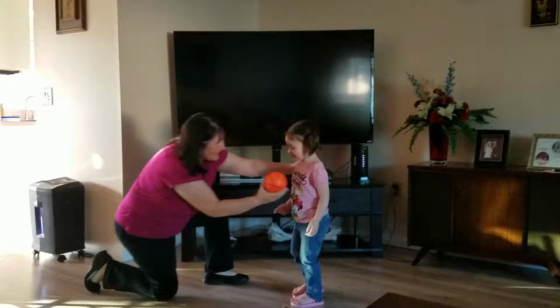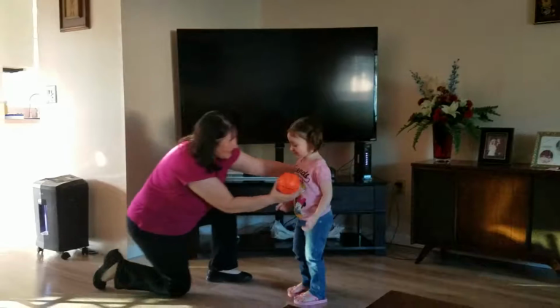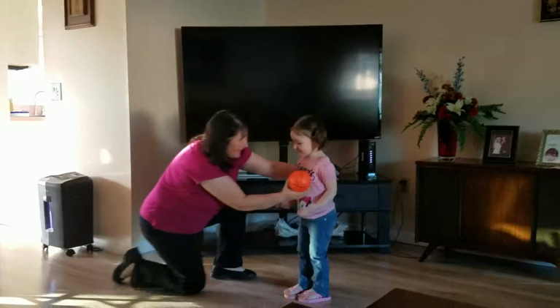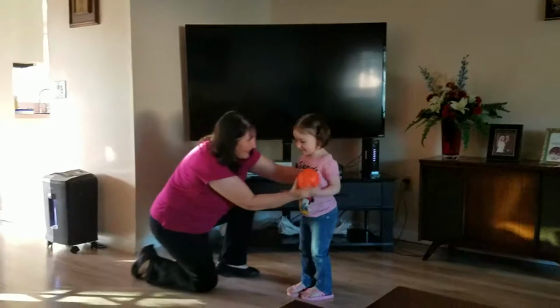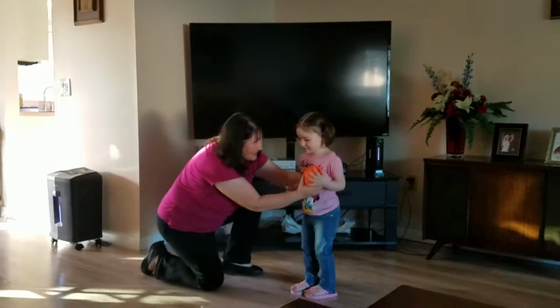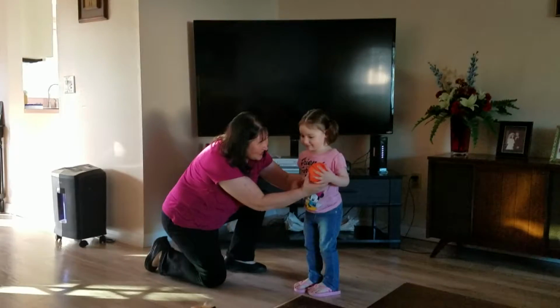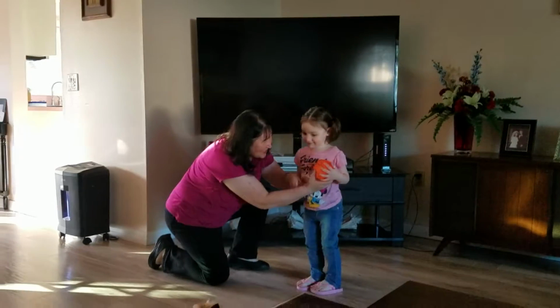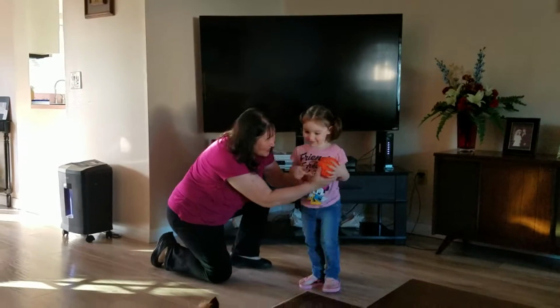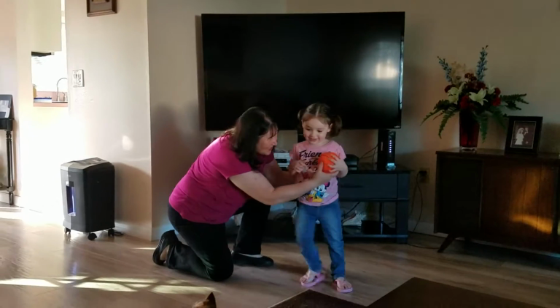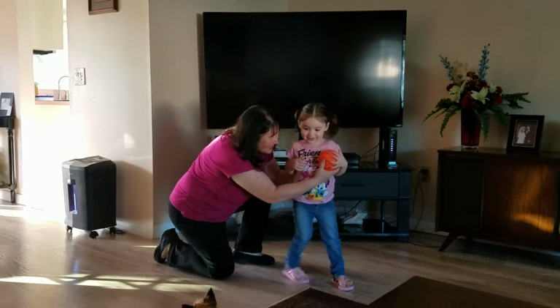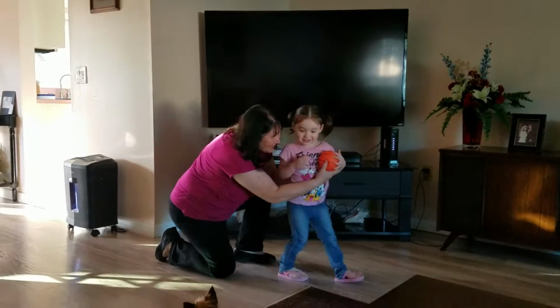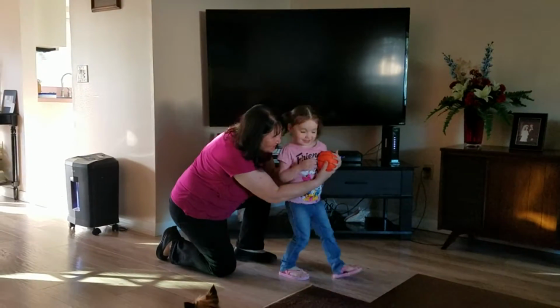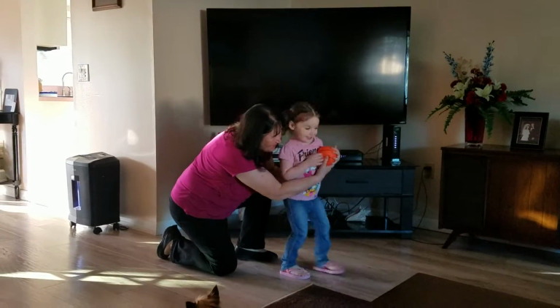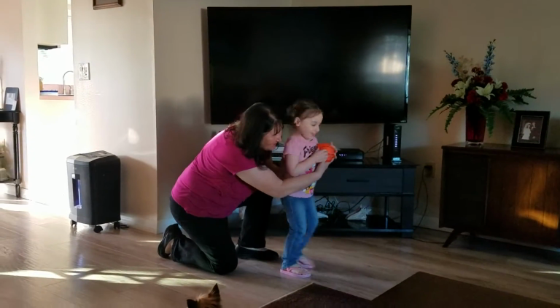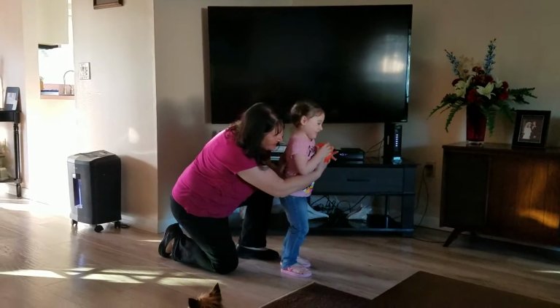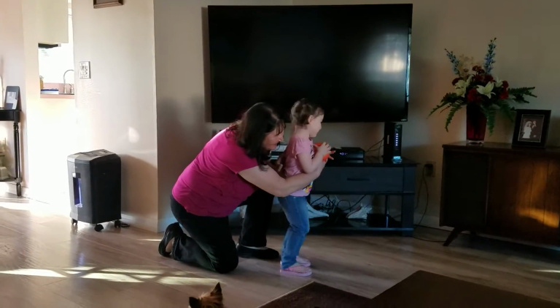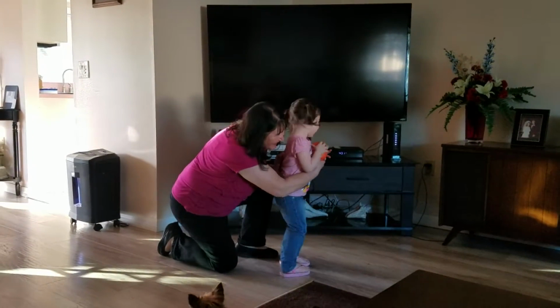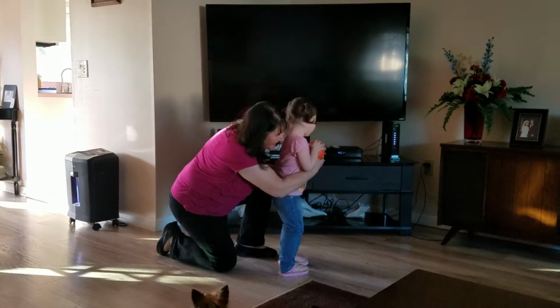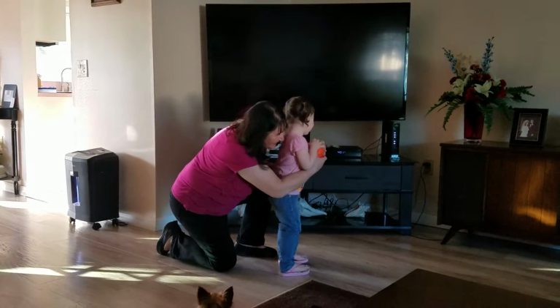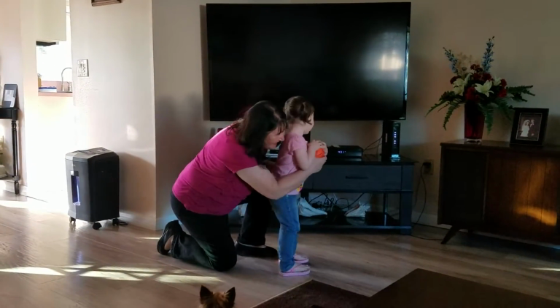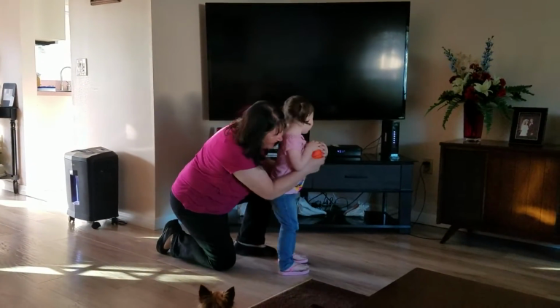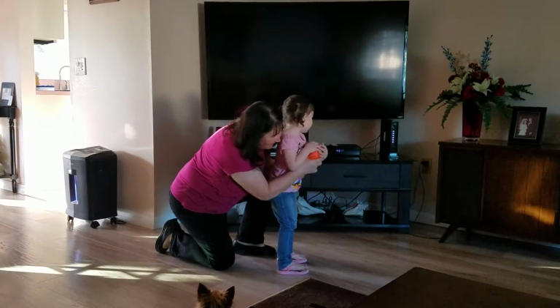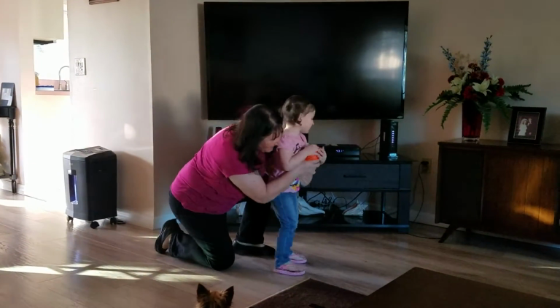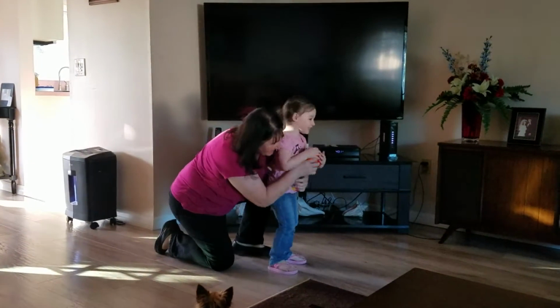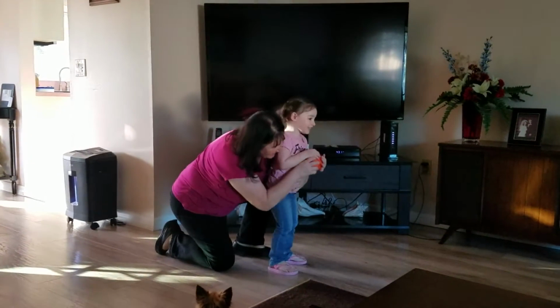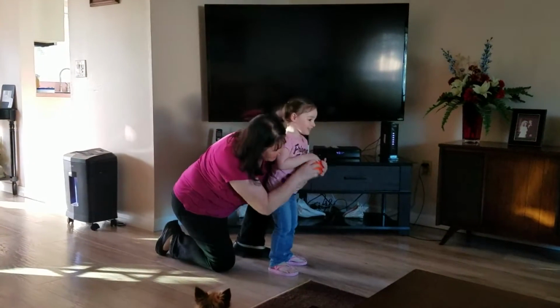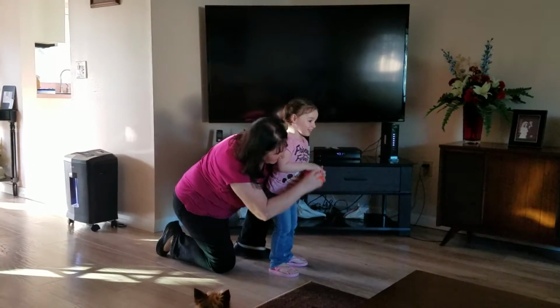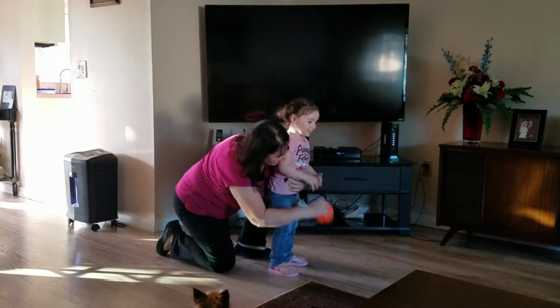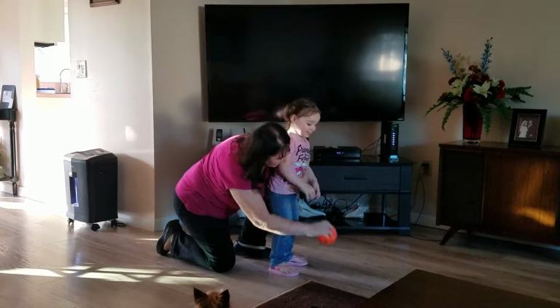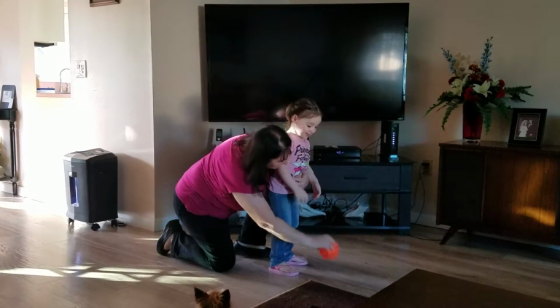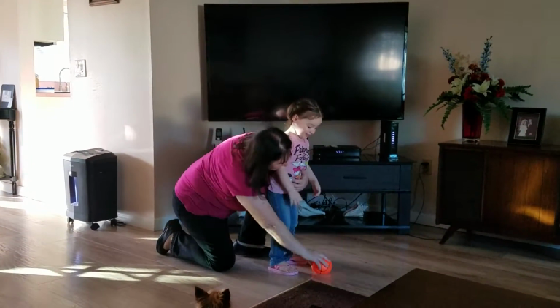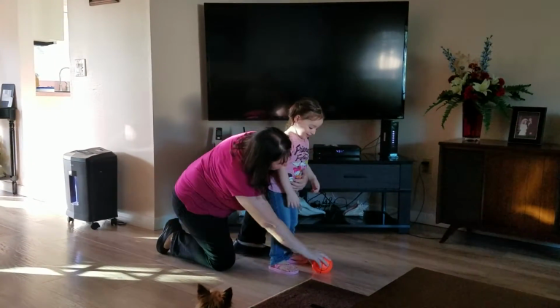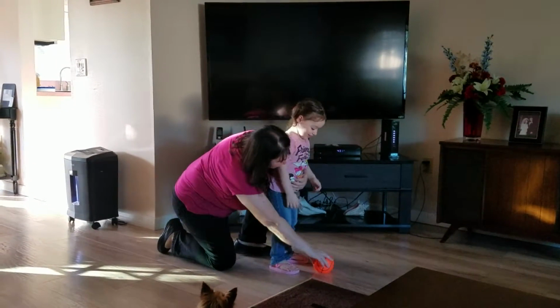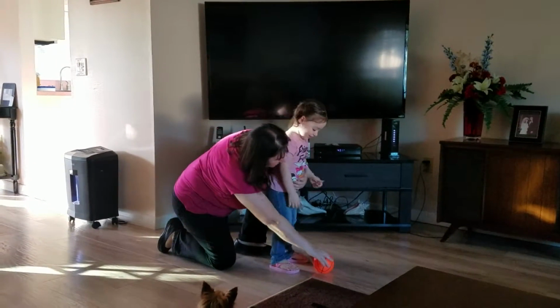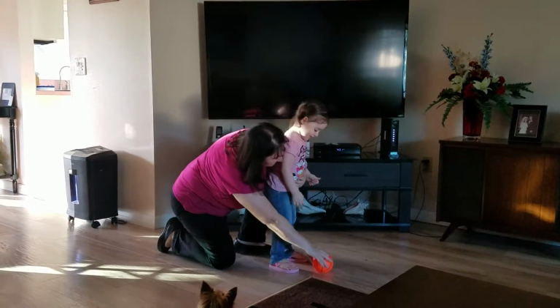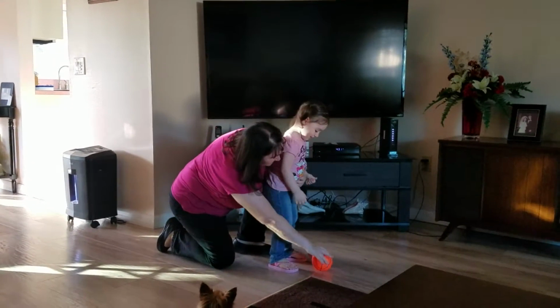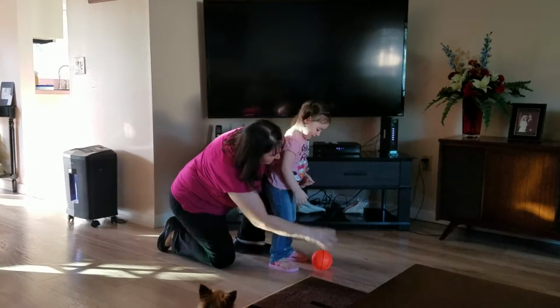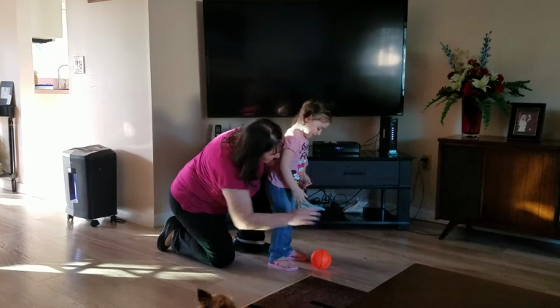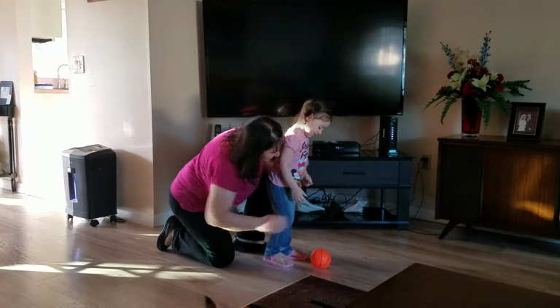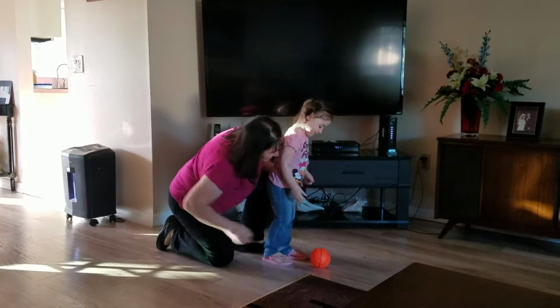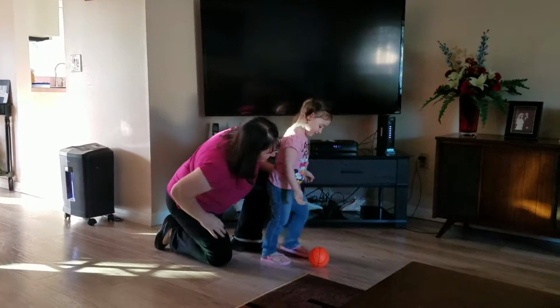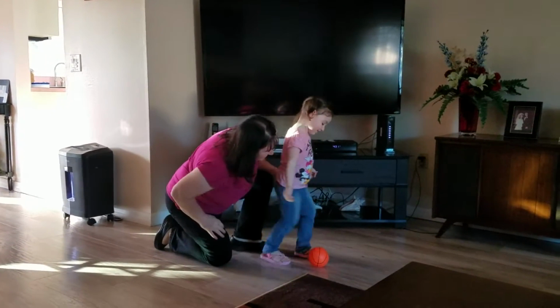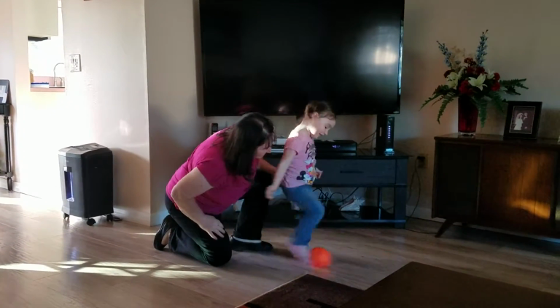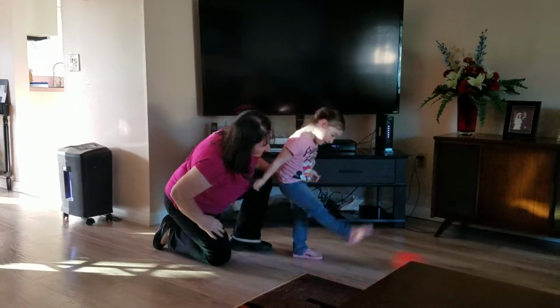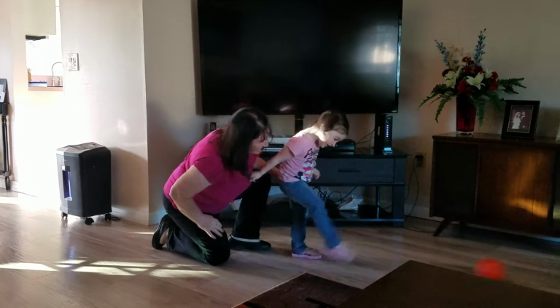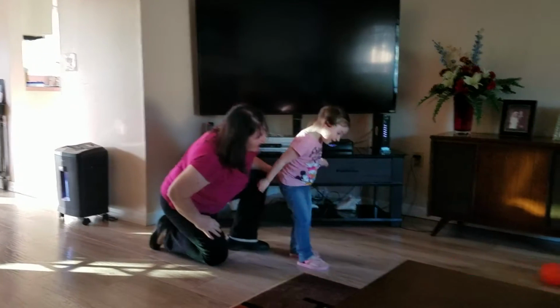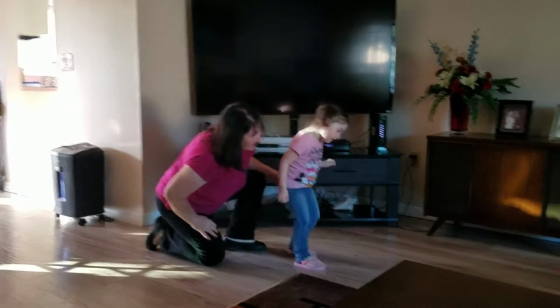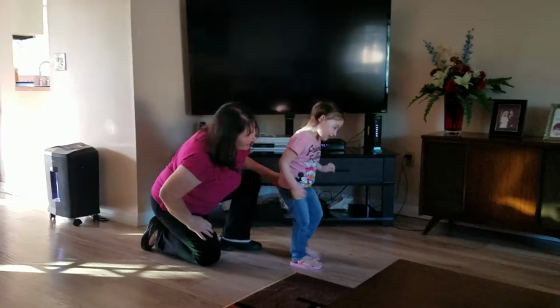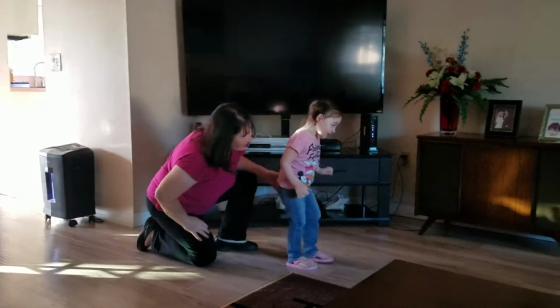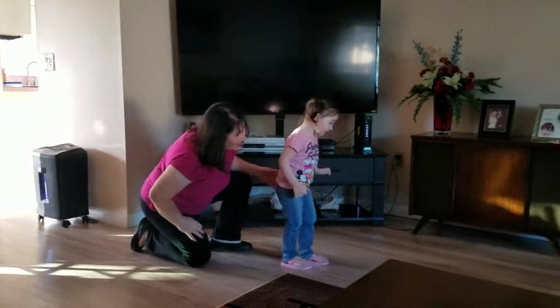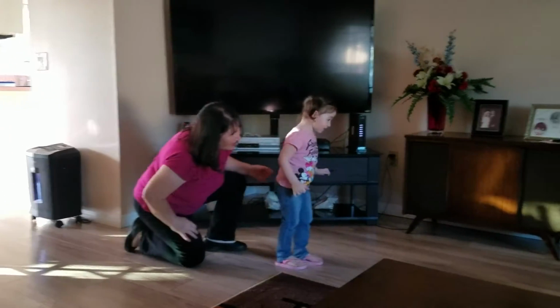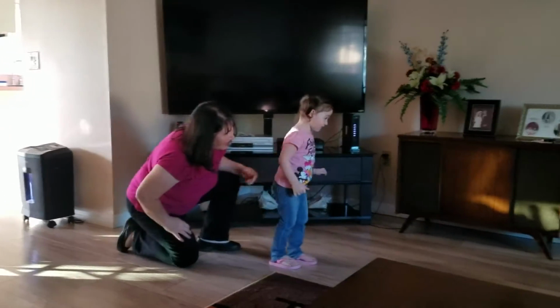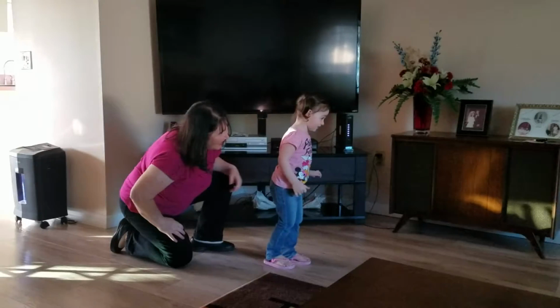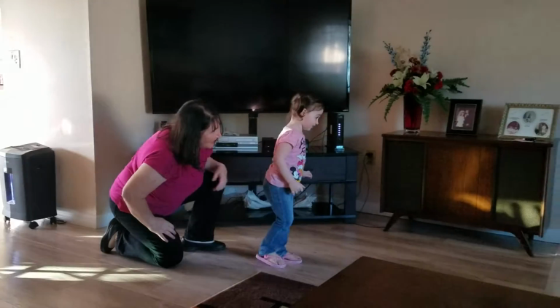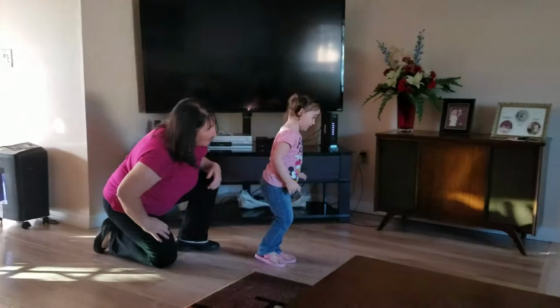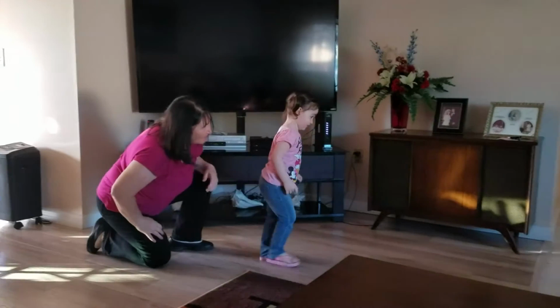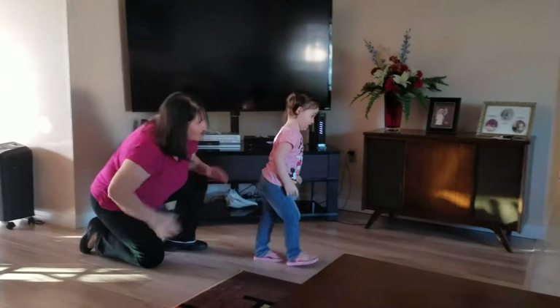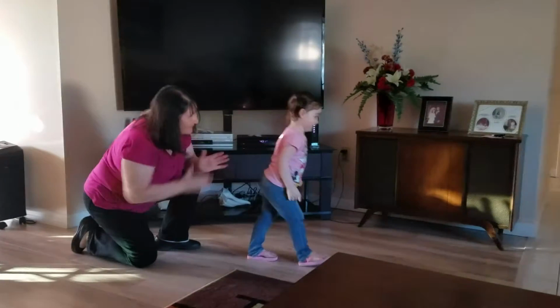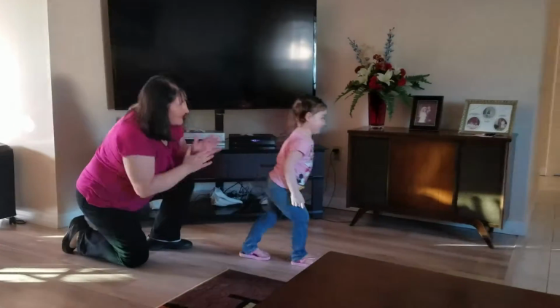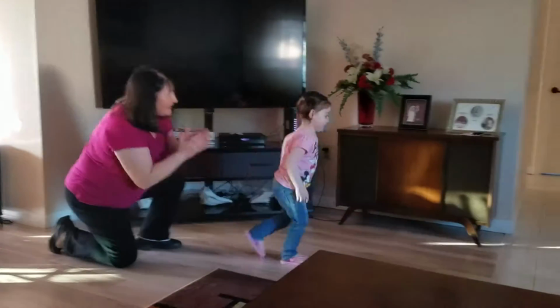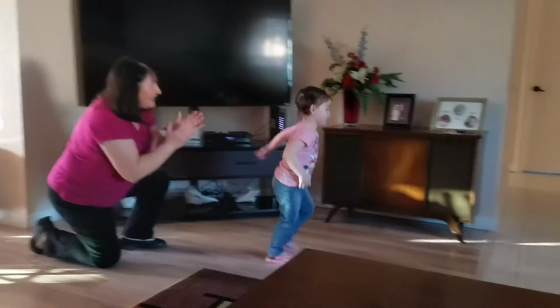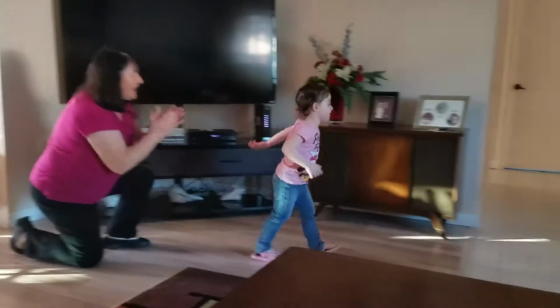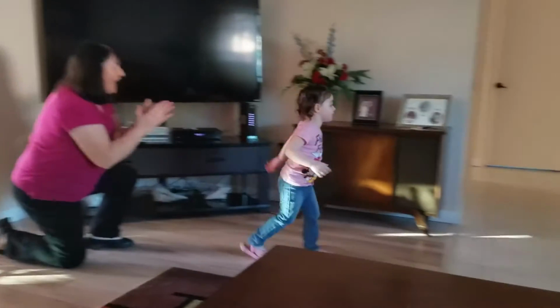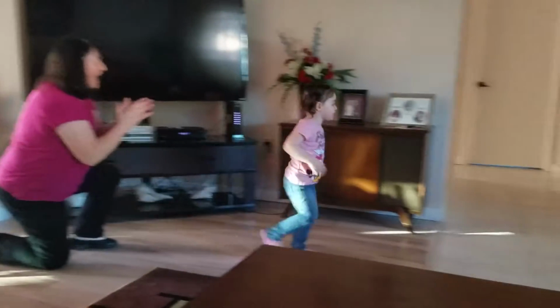This way. There. Now. Okay. Ready? Kick. Good job. Yay!